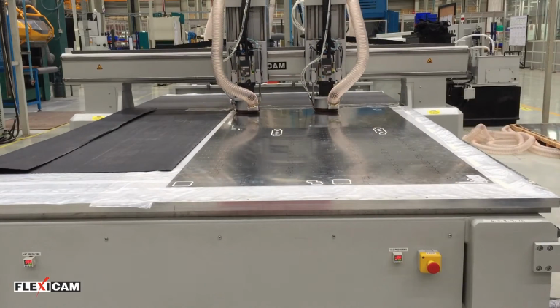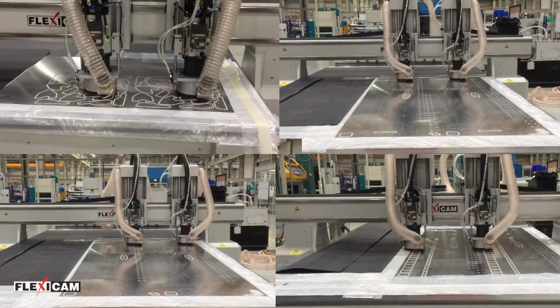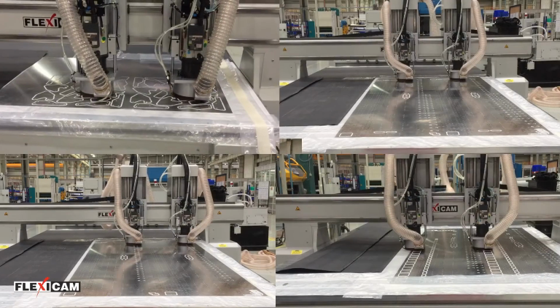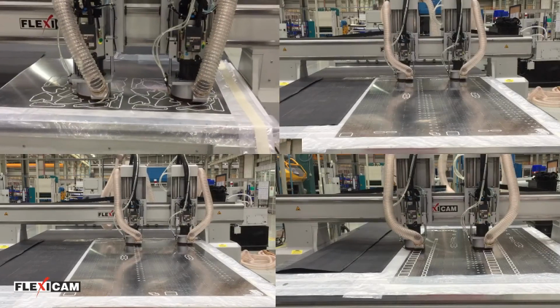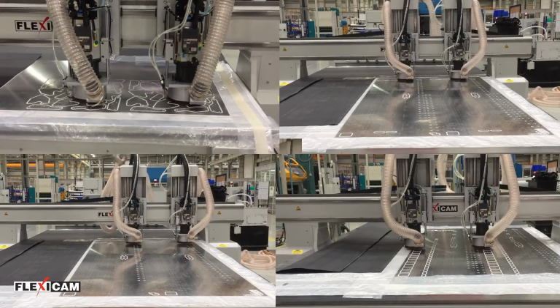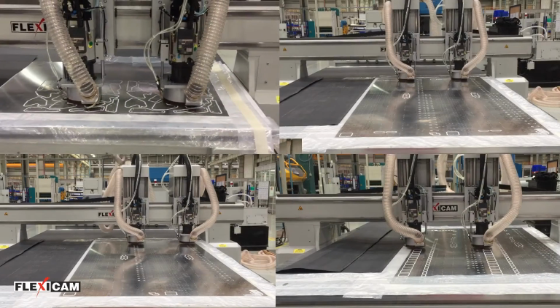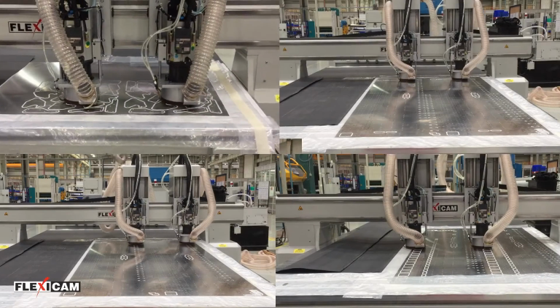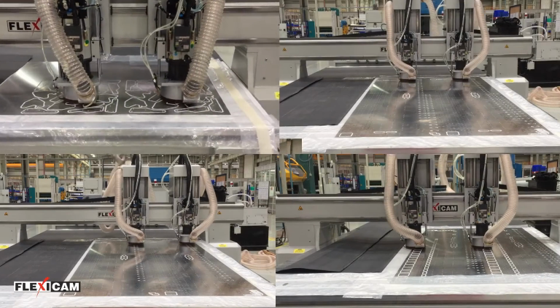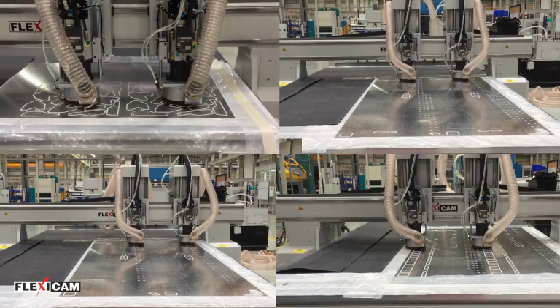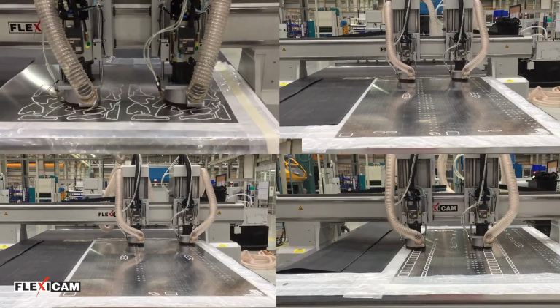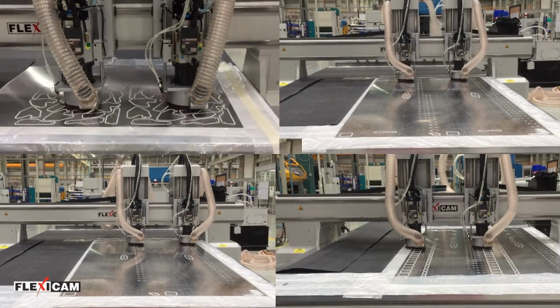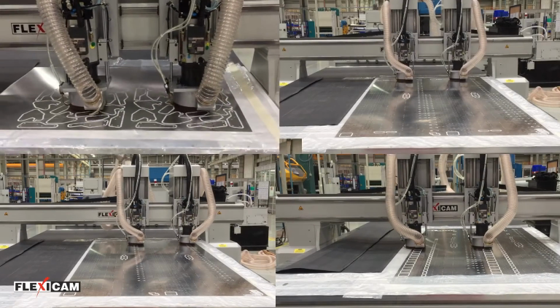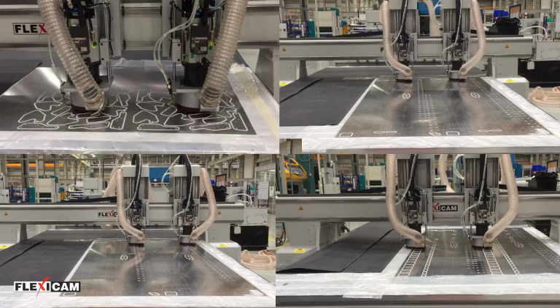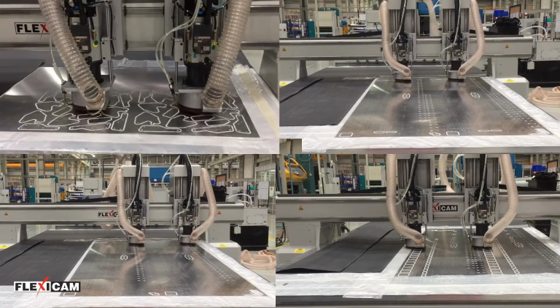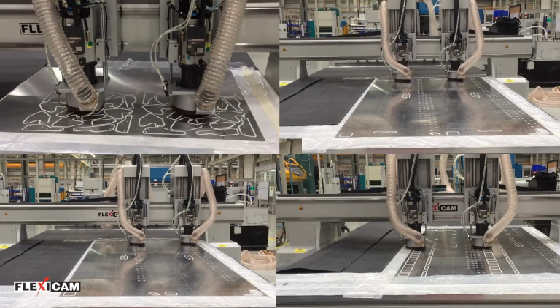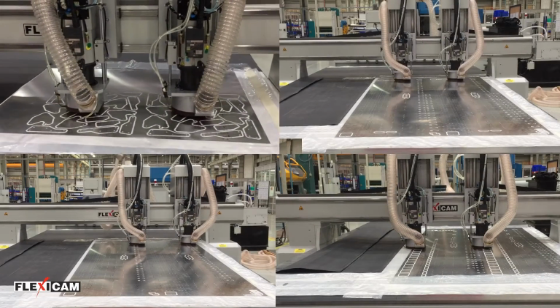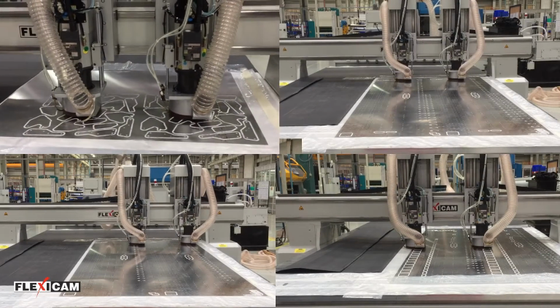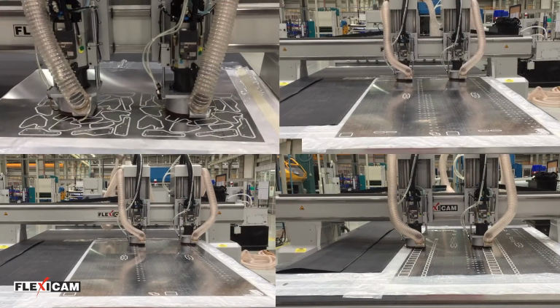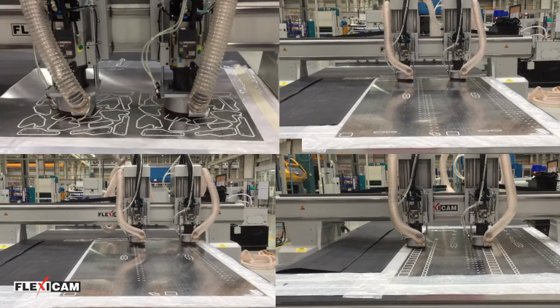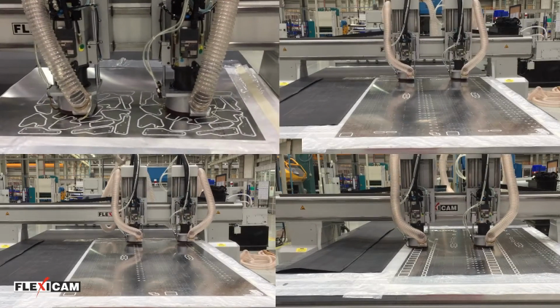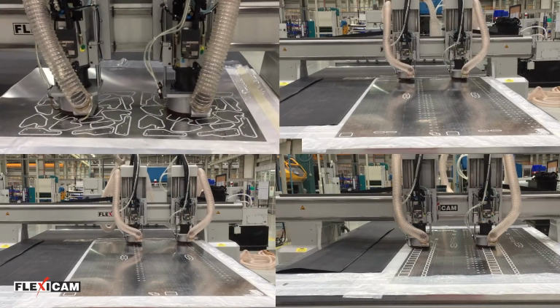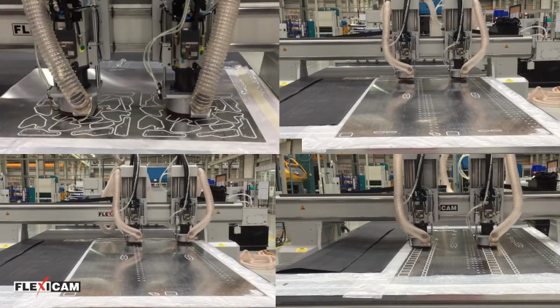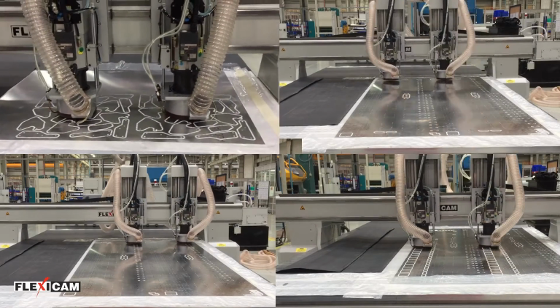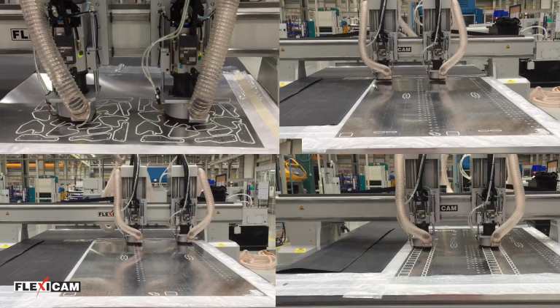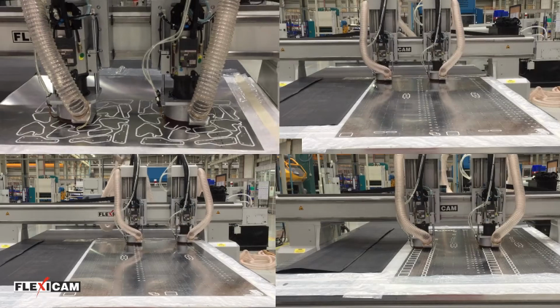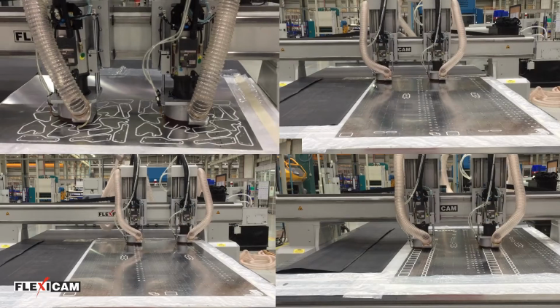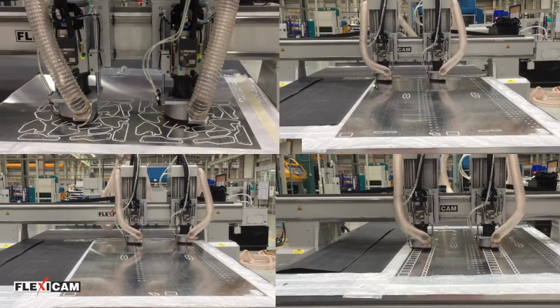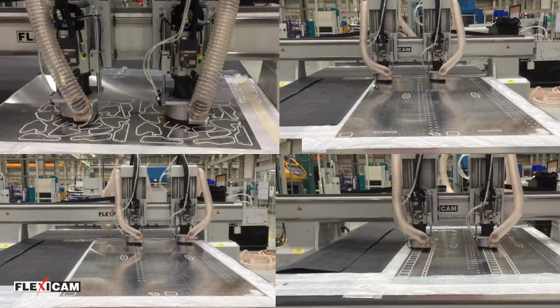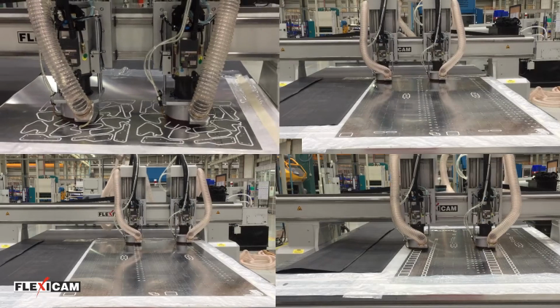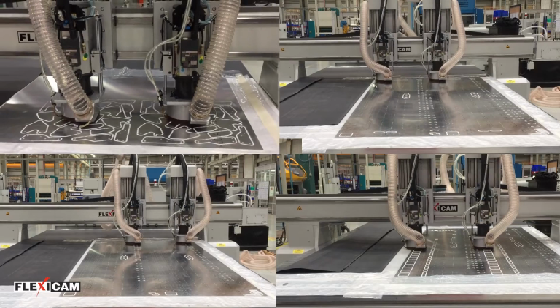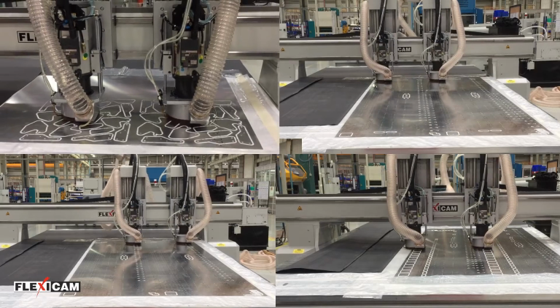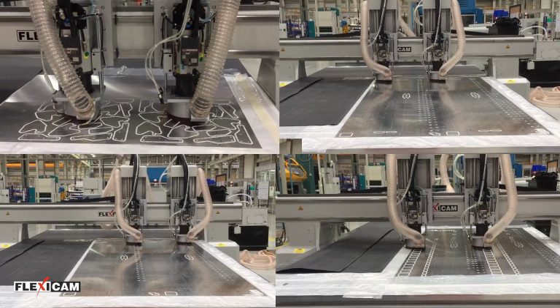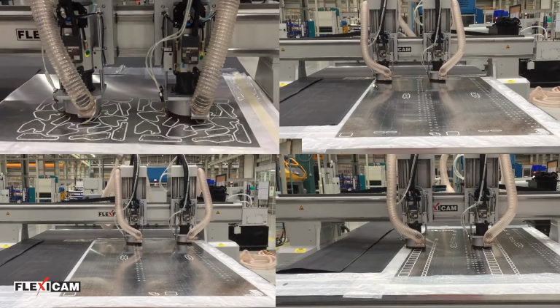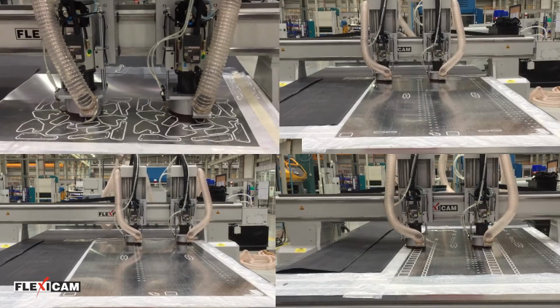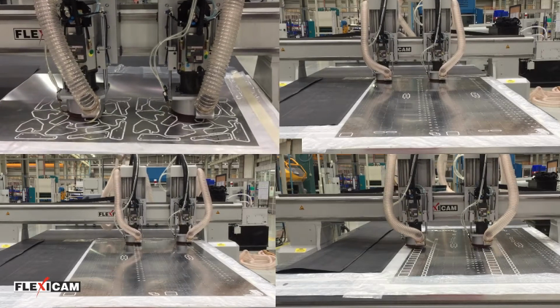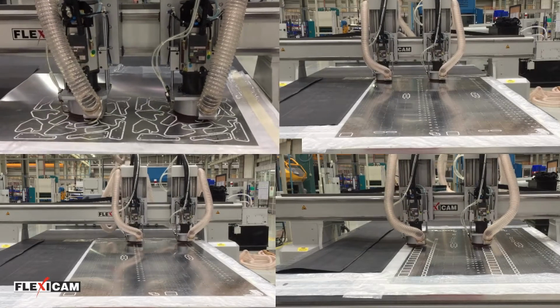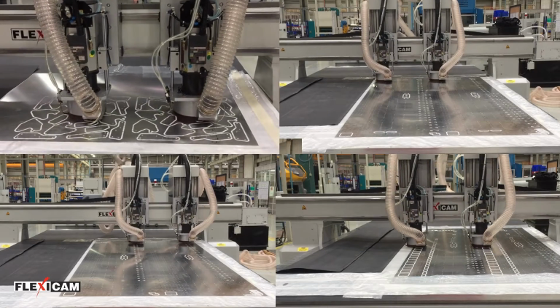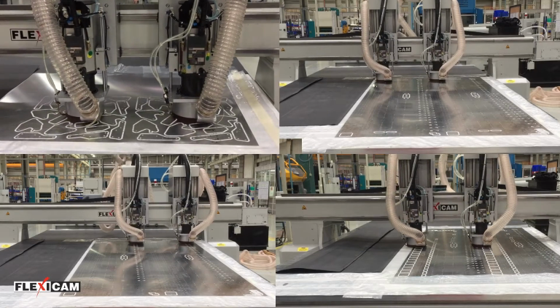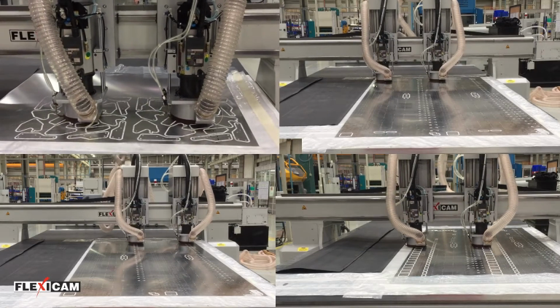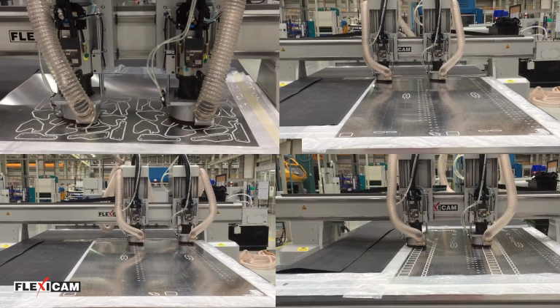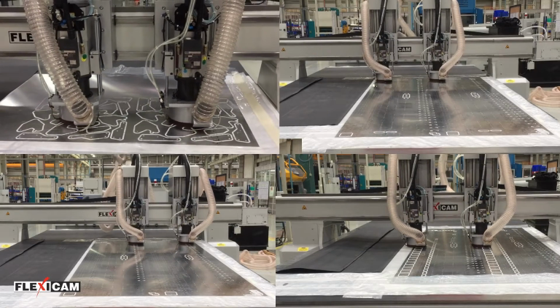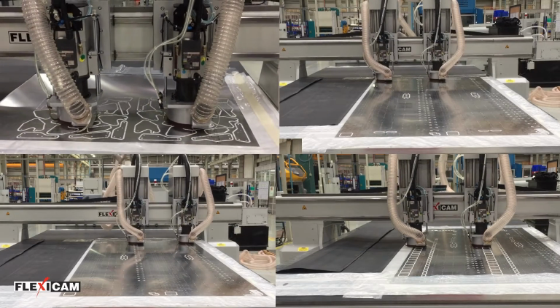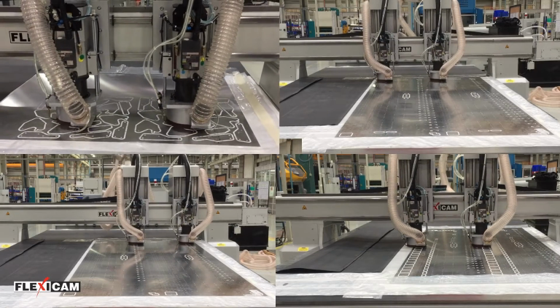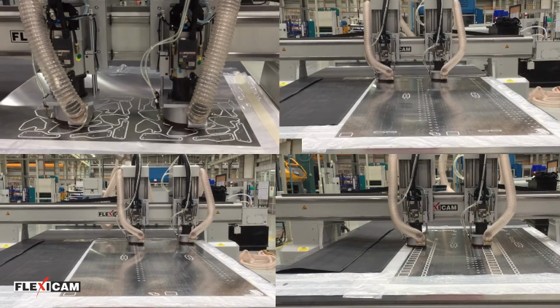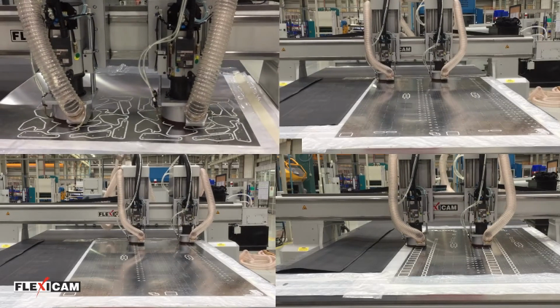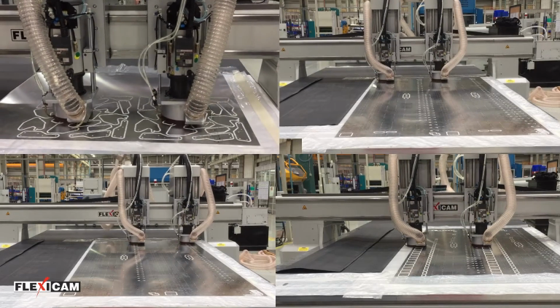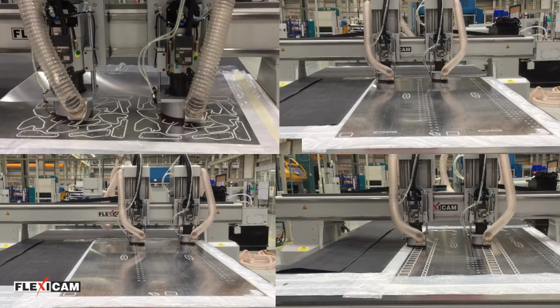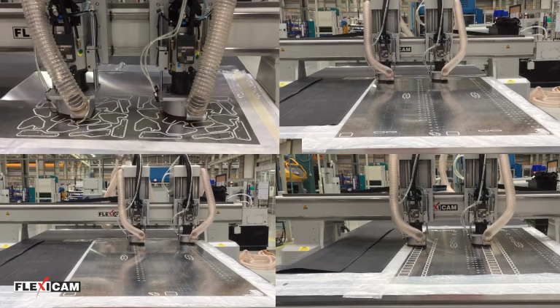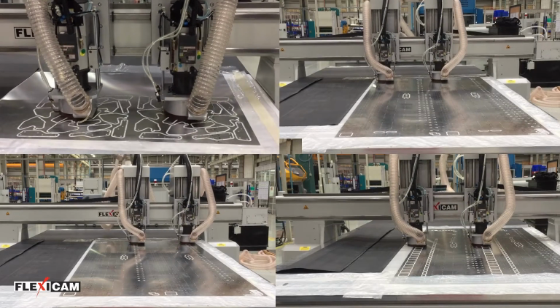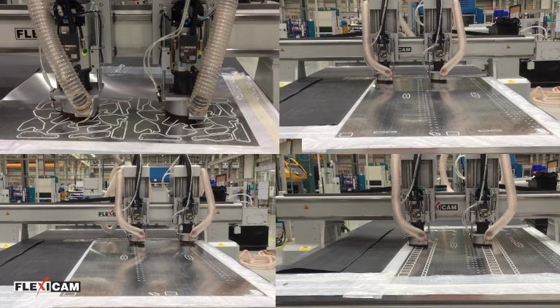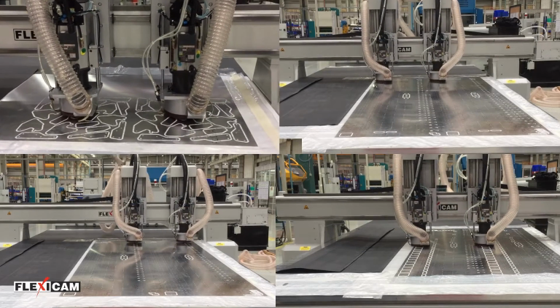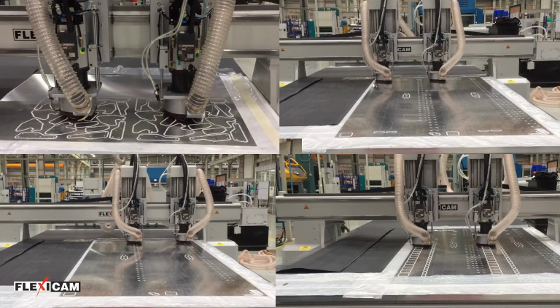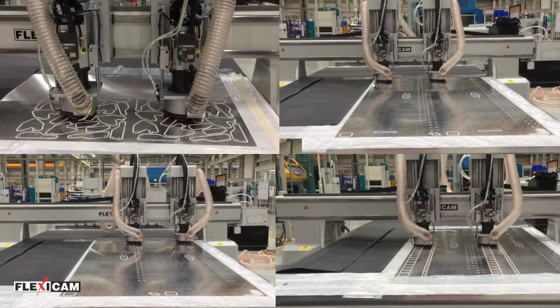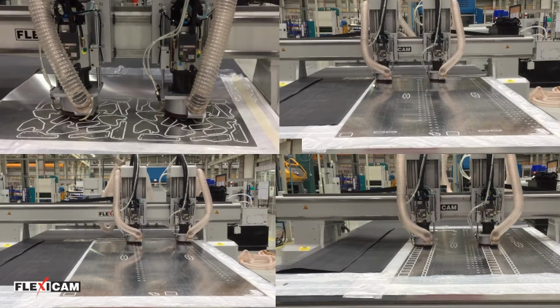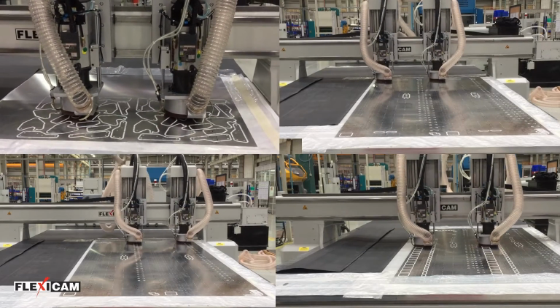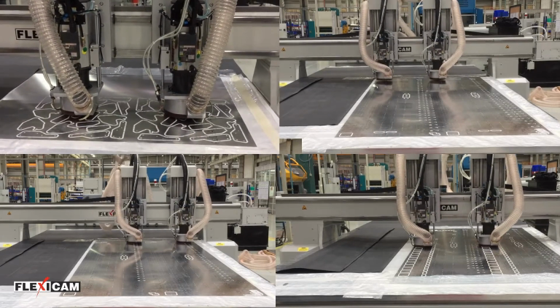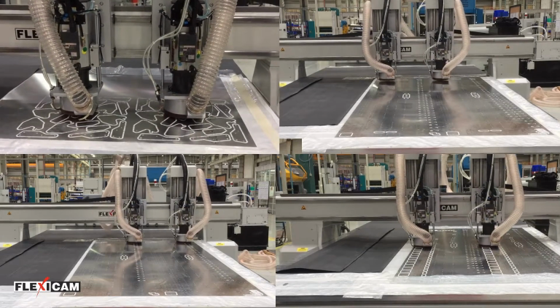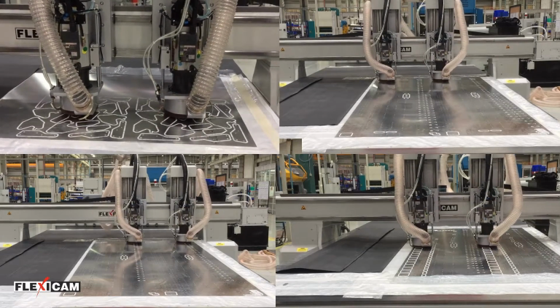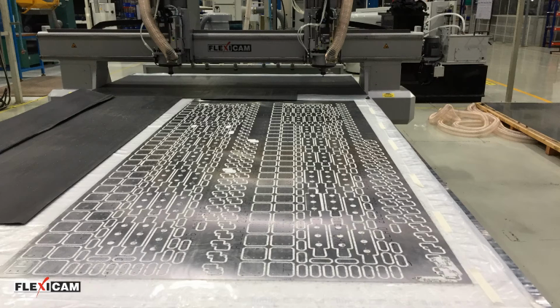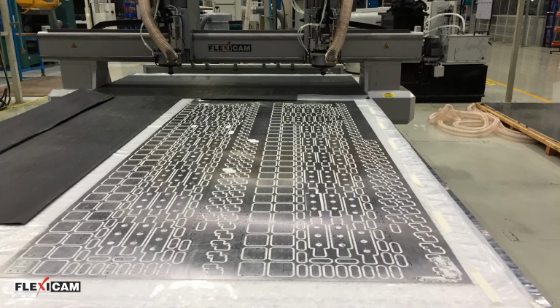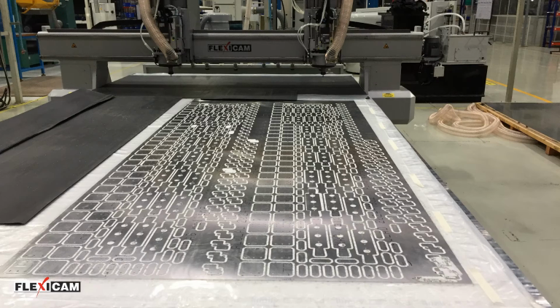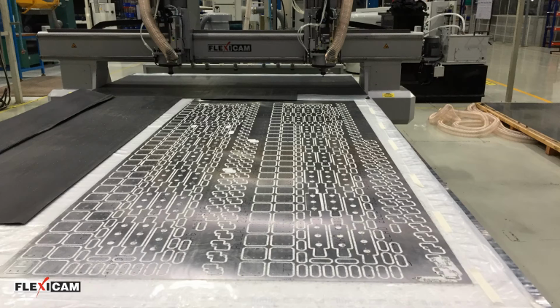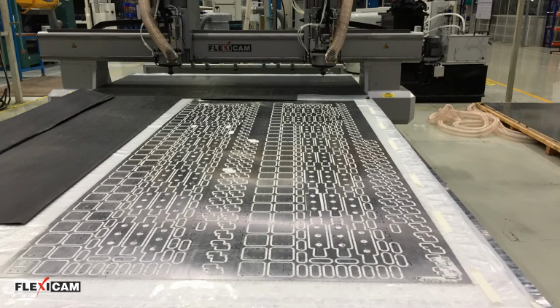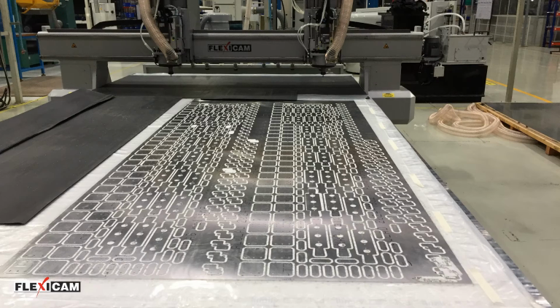The need for reworking as well as the reject rate is reduced by using the Vilmill concept, since workpieces remain securely in place.